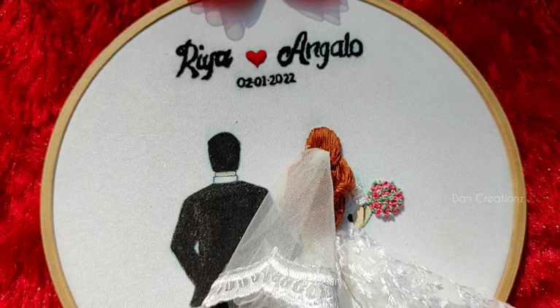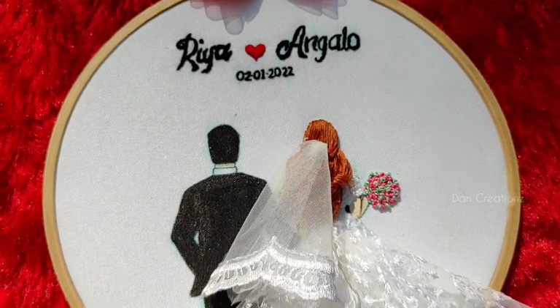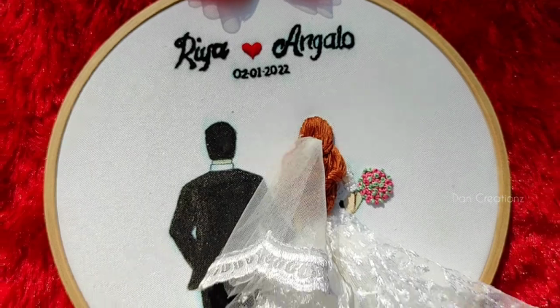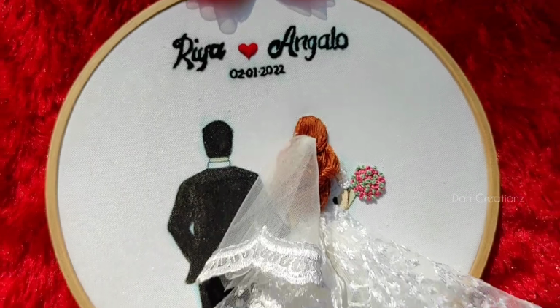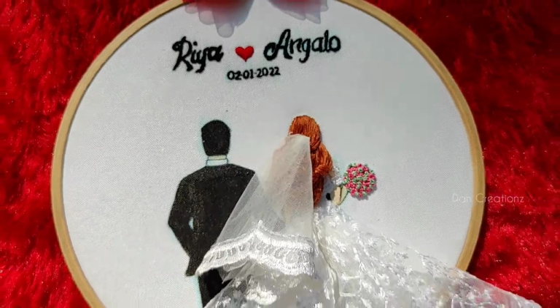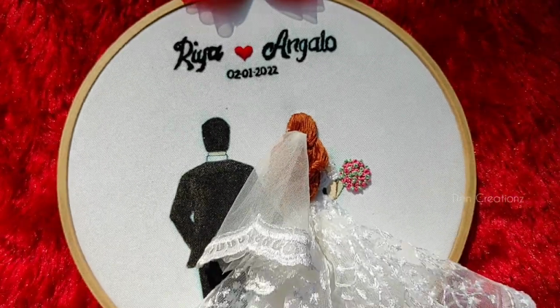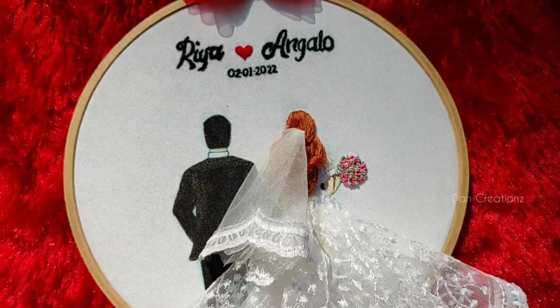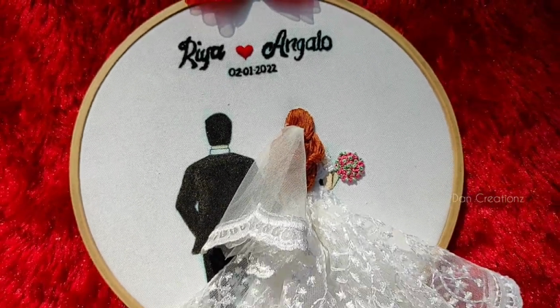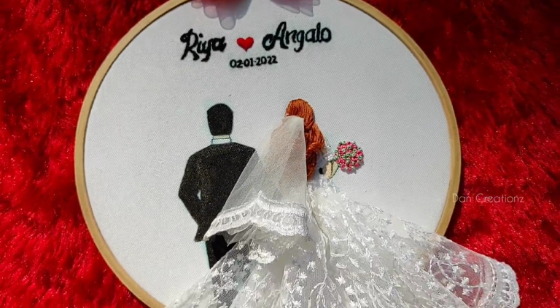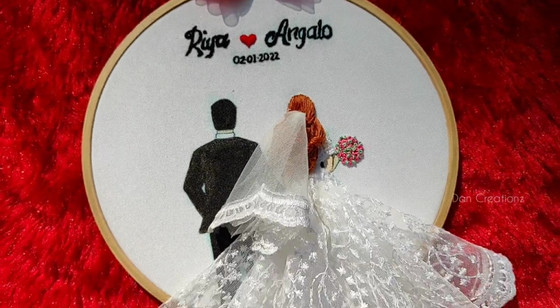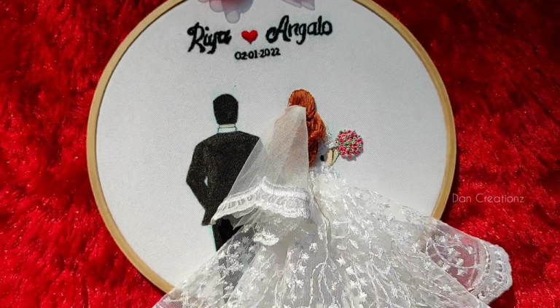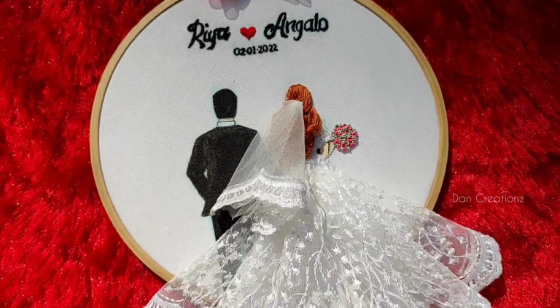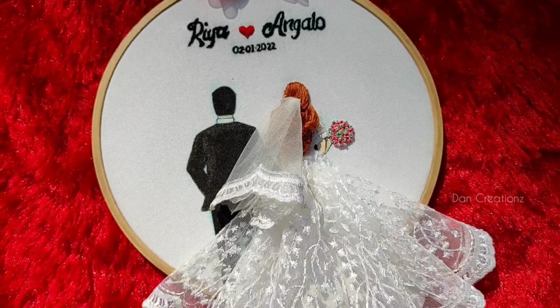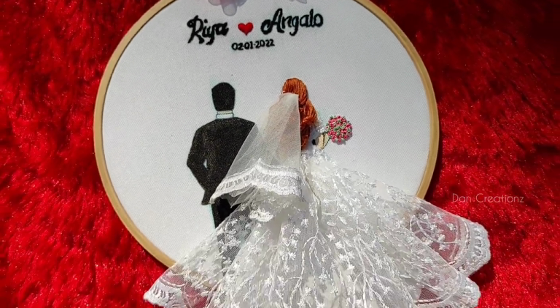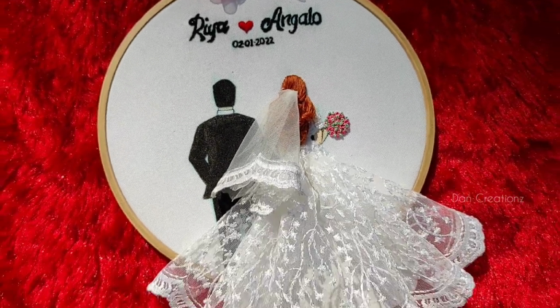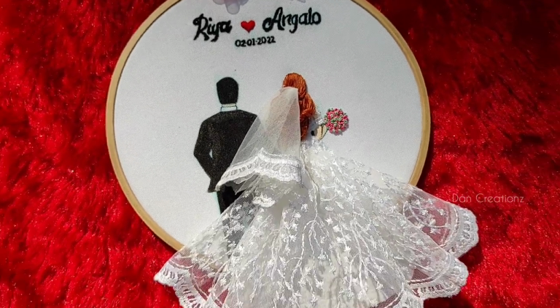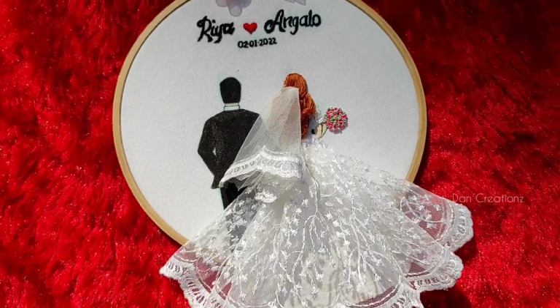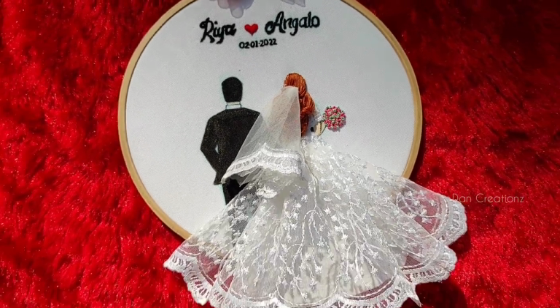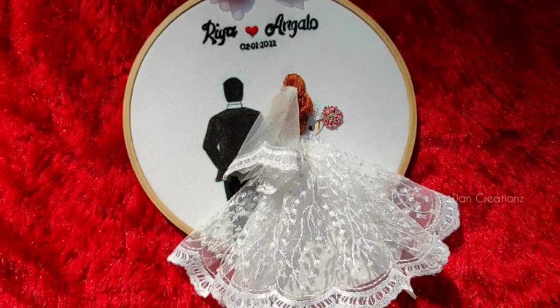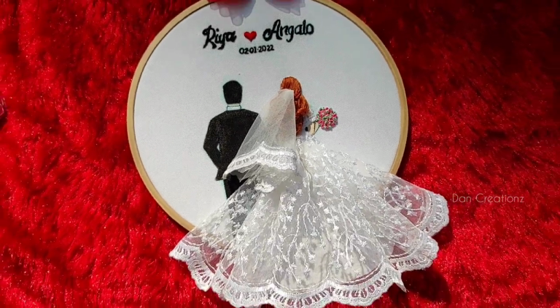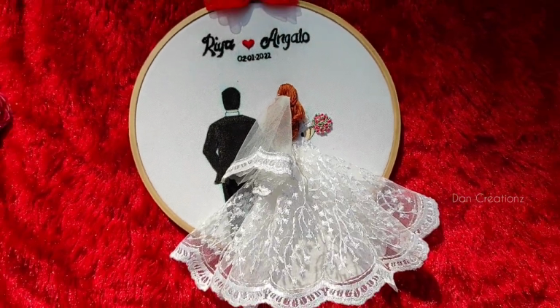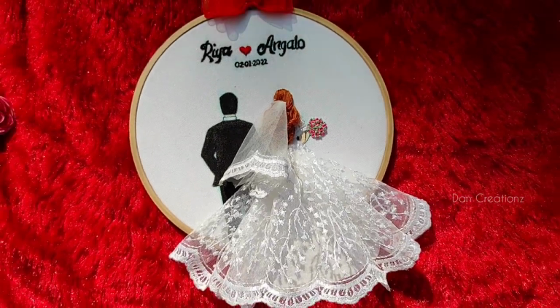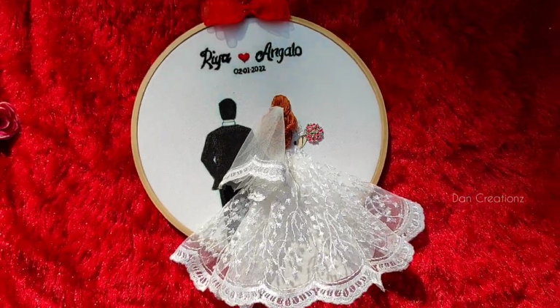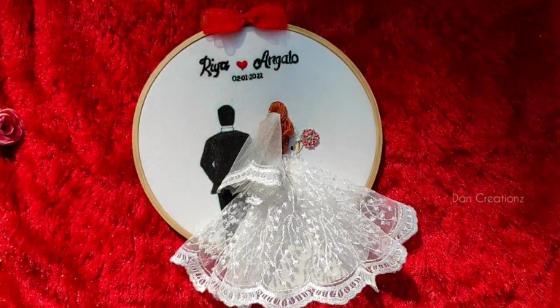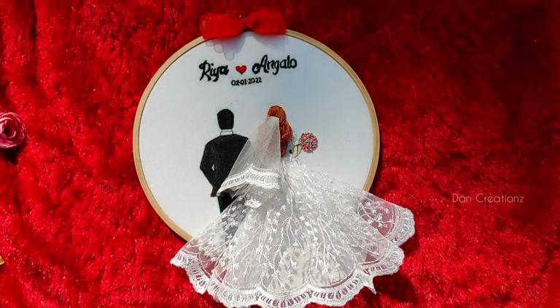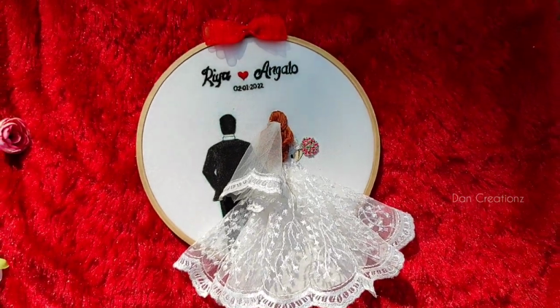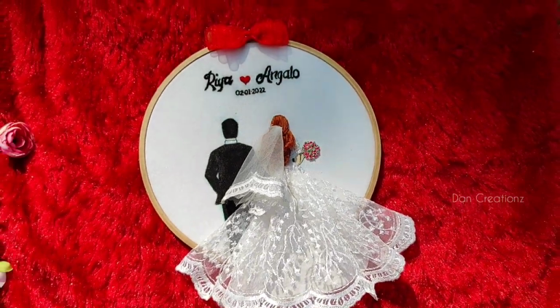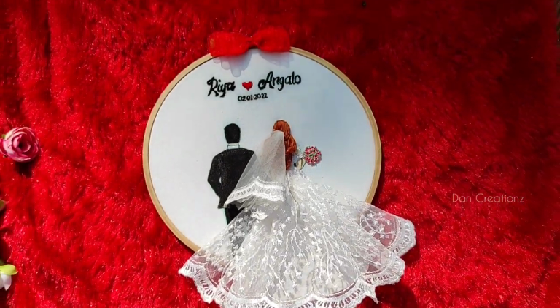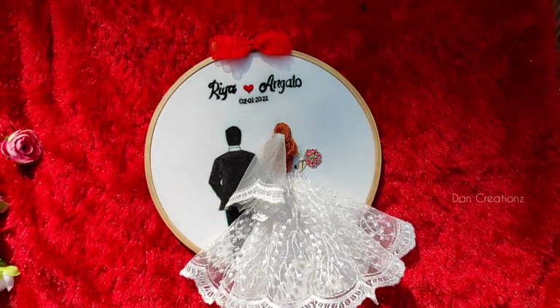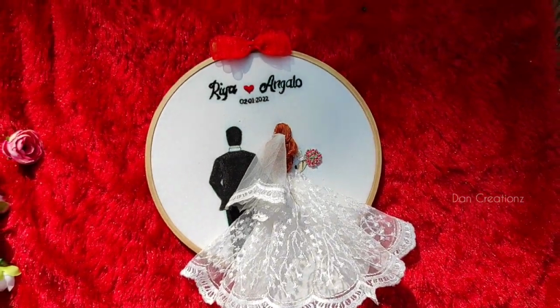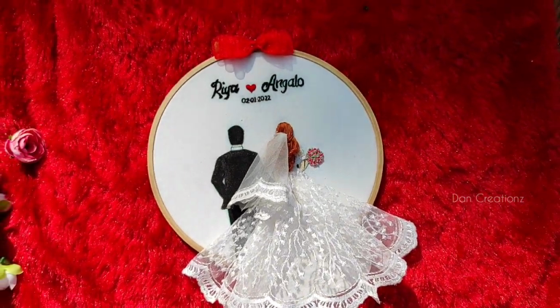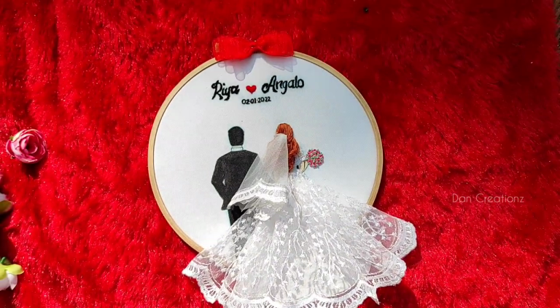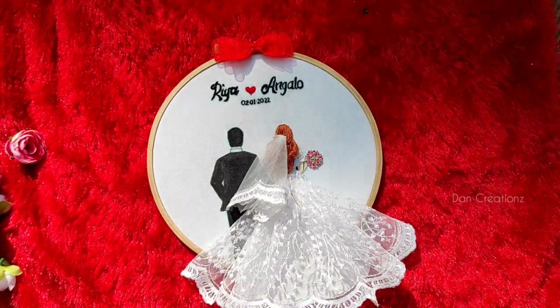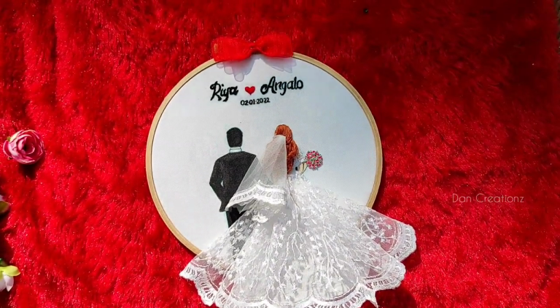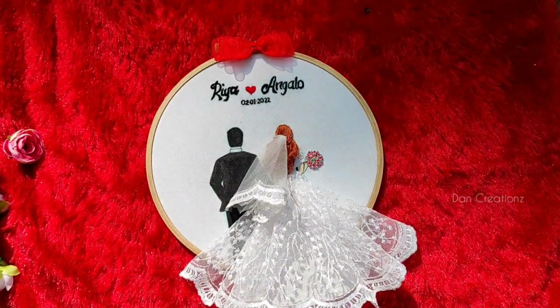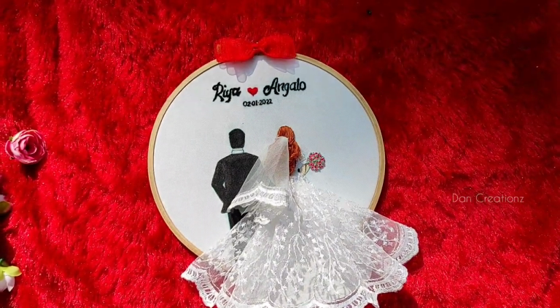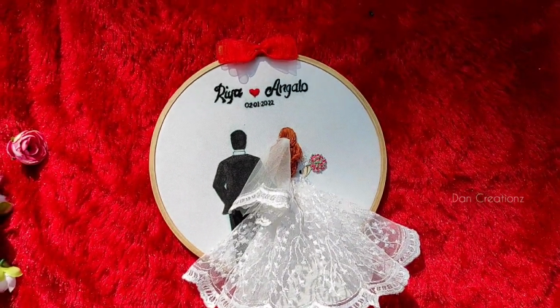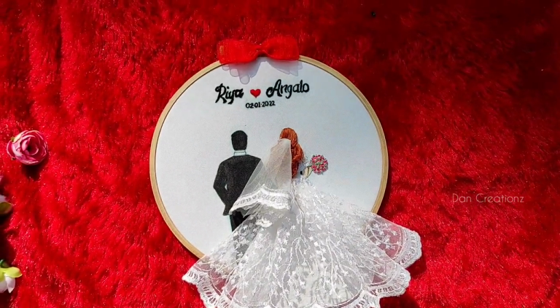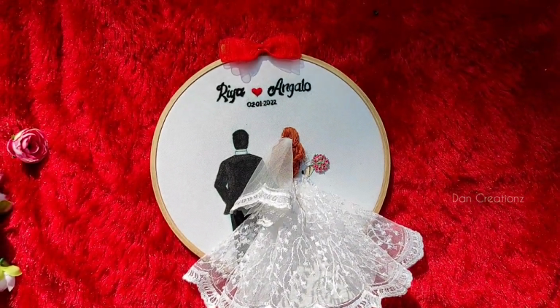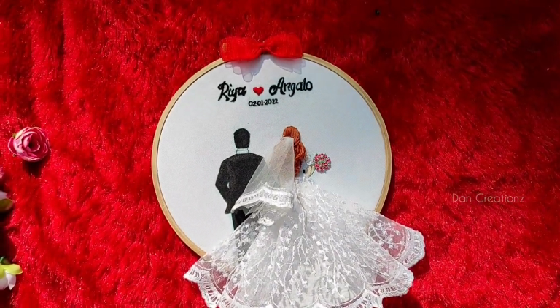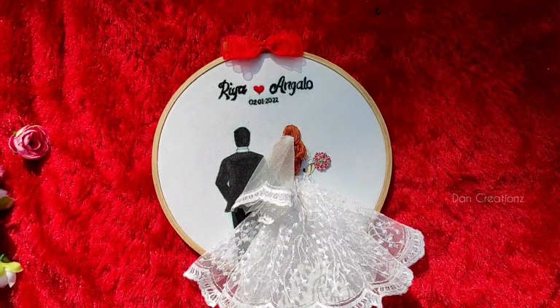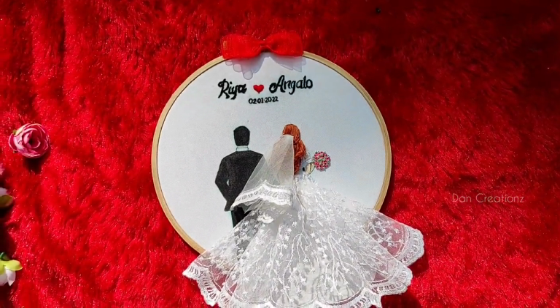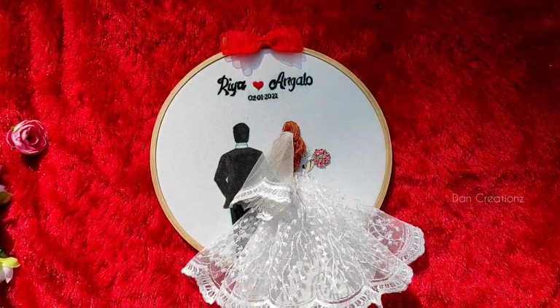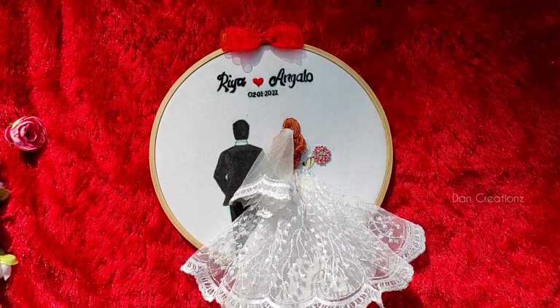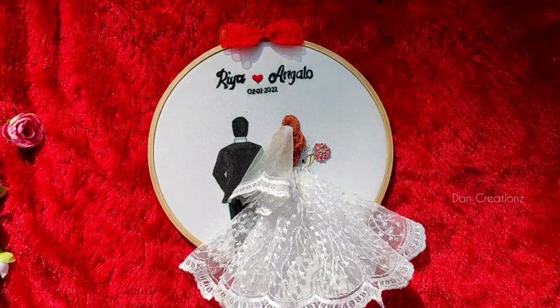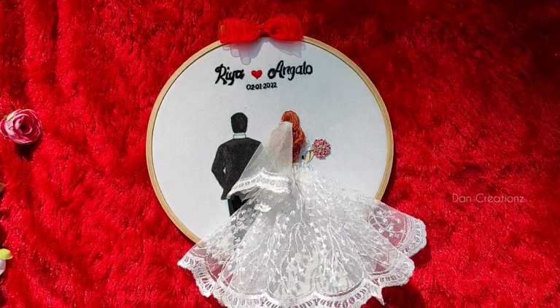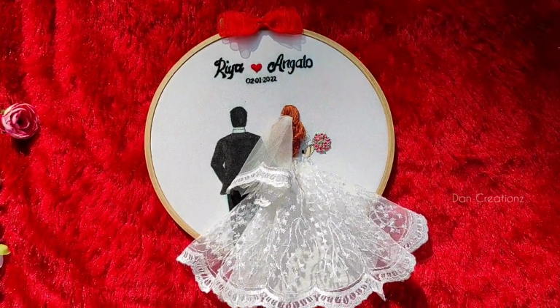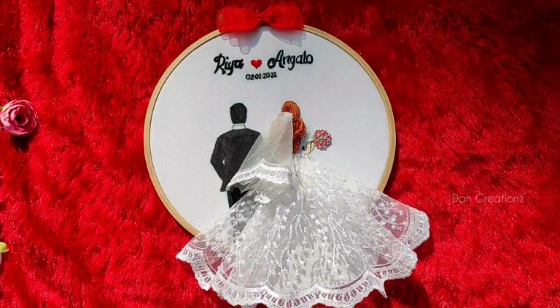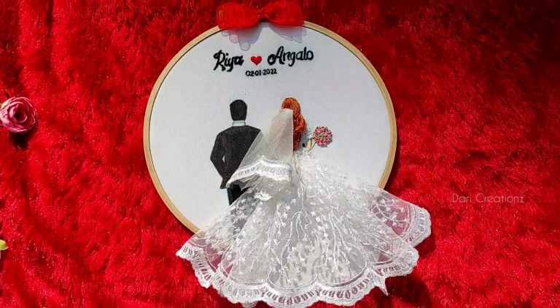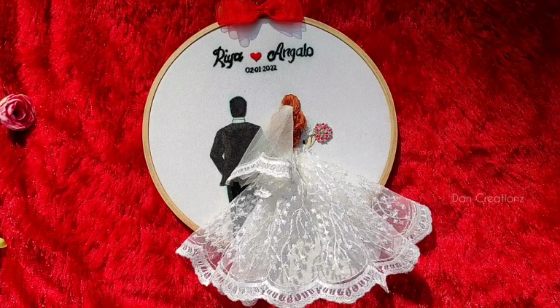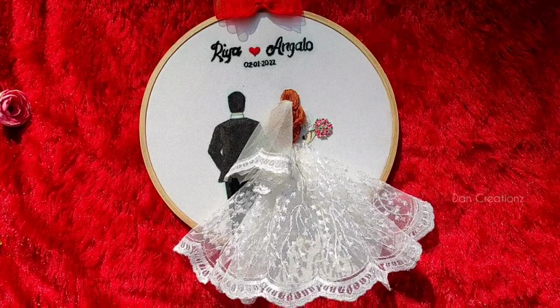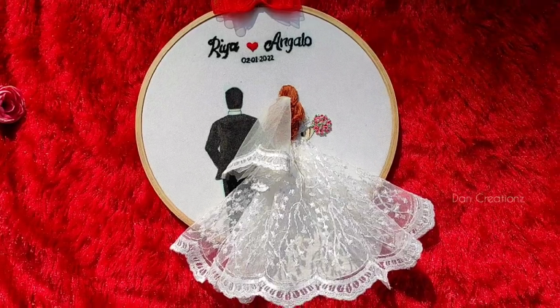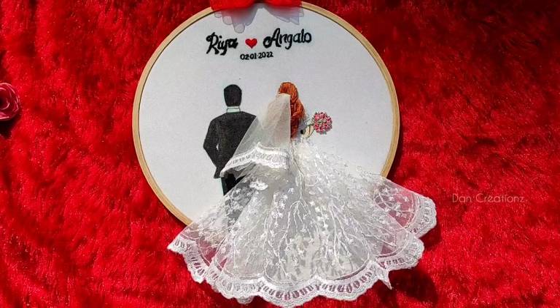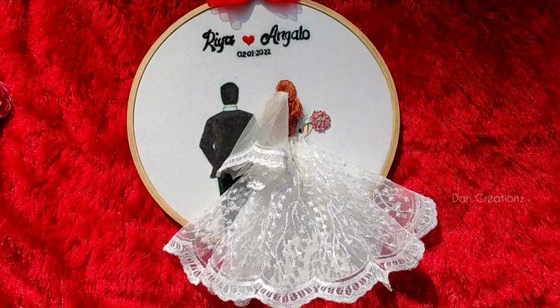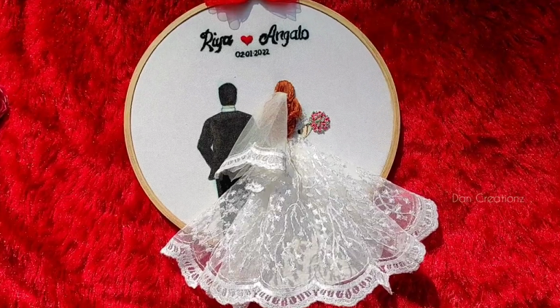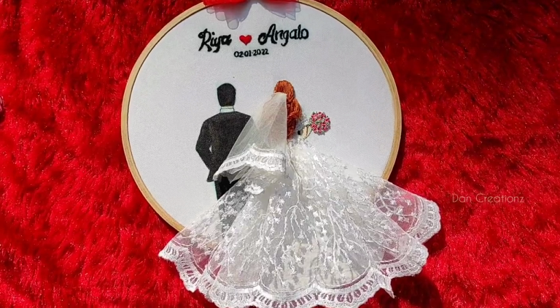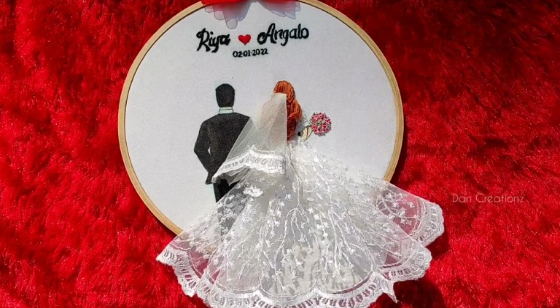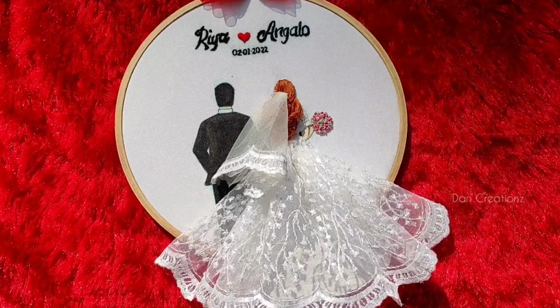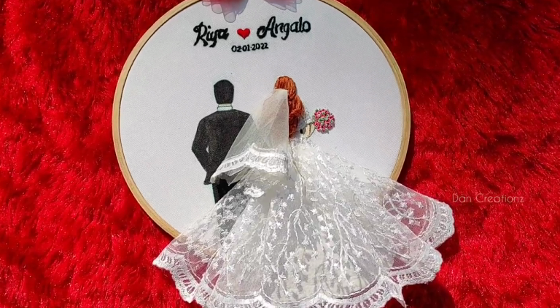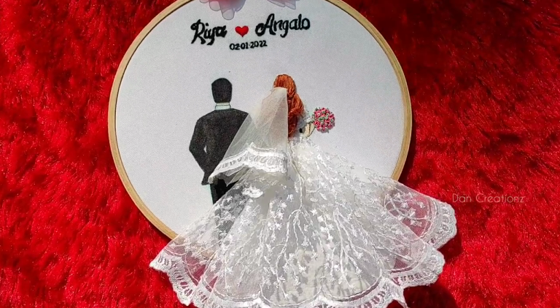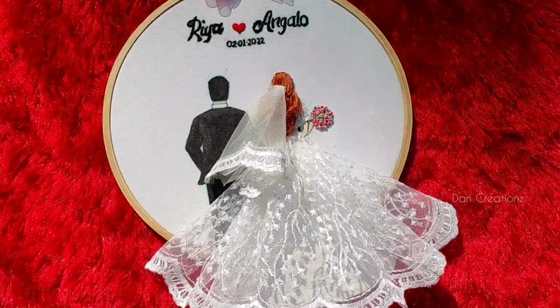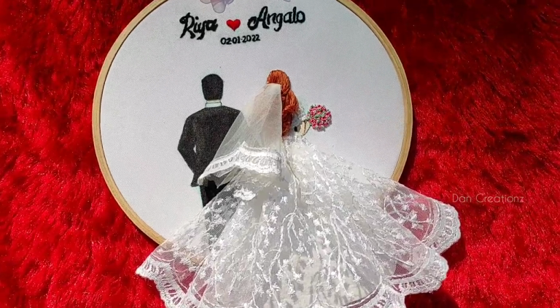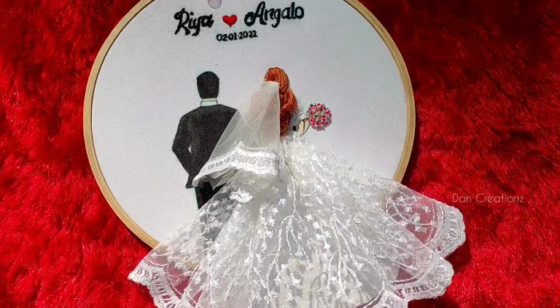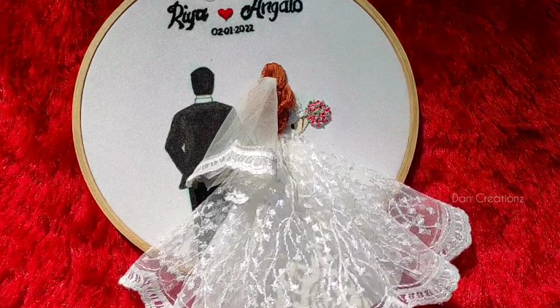Hi everyone, I am Dan Lio. Welcome back to my channel. Now we are going to do a symbol bed hoop and we will start with the pattern.